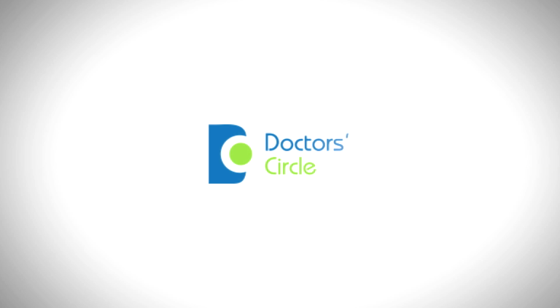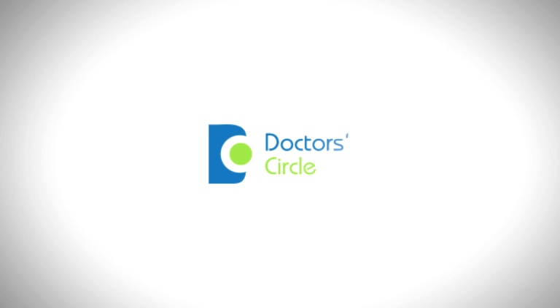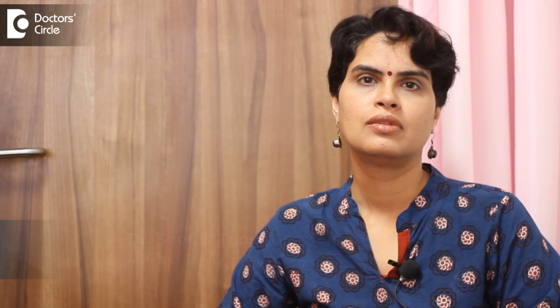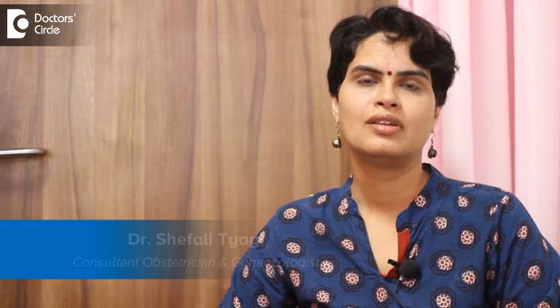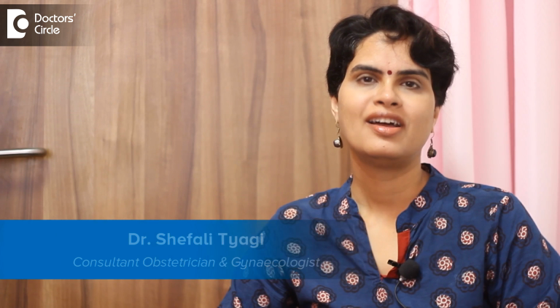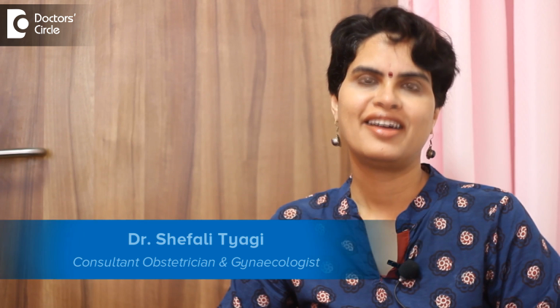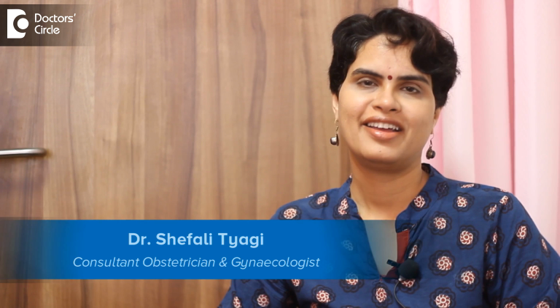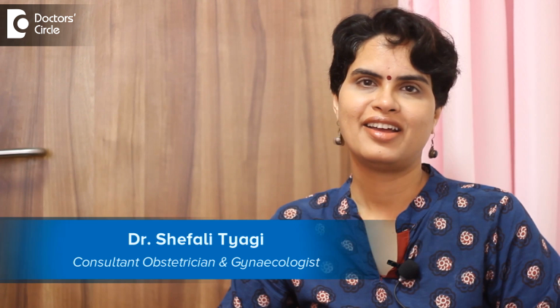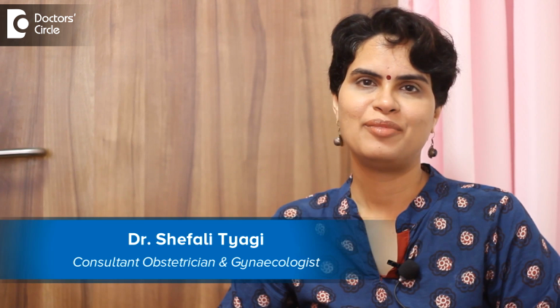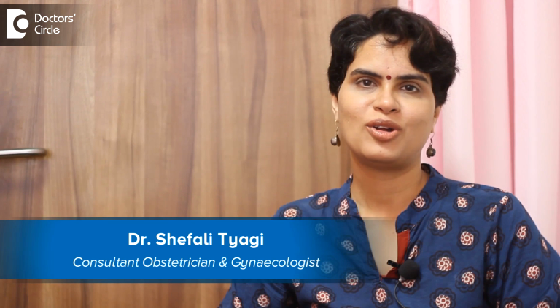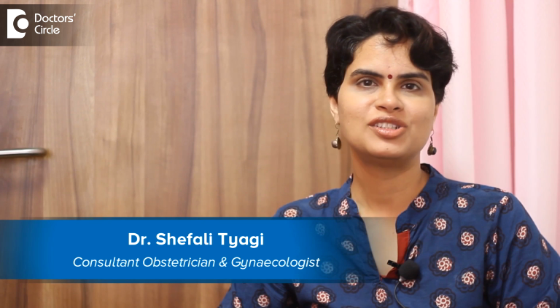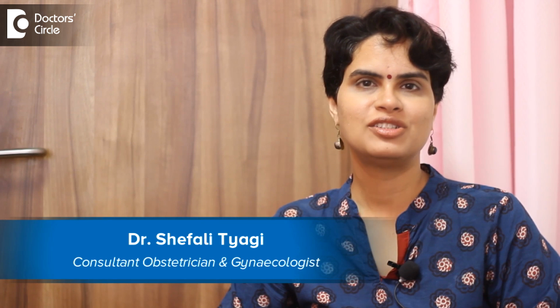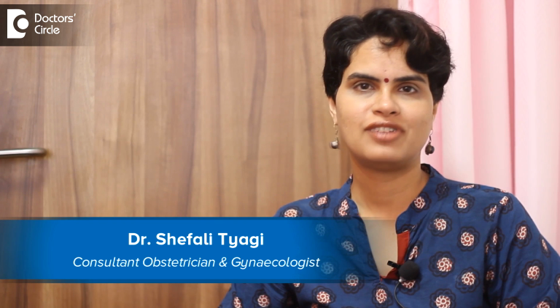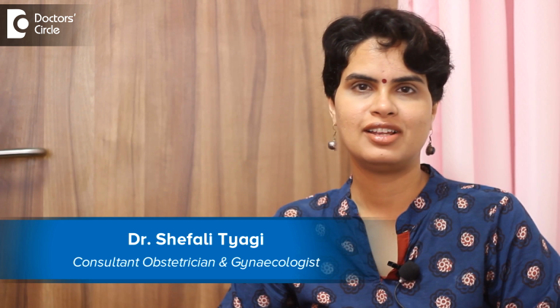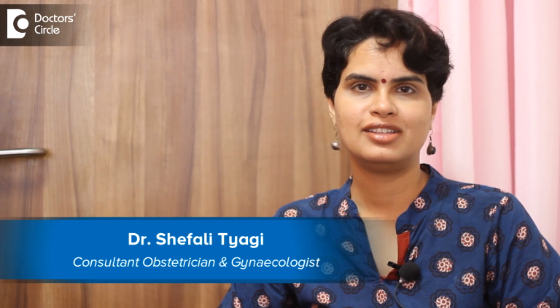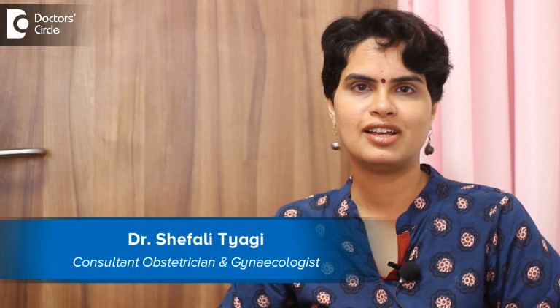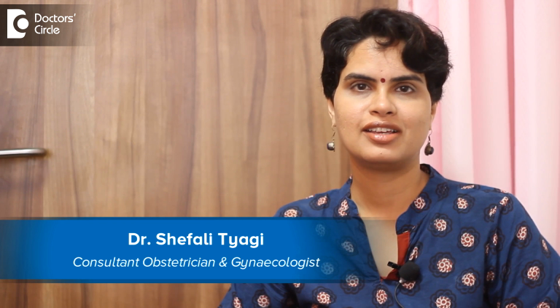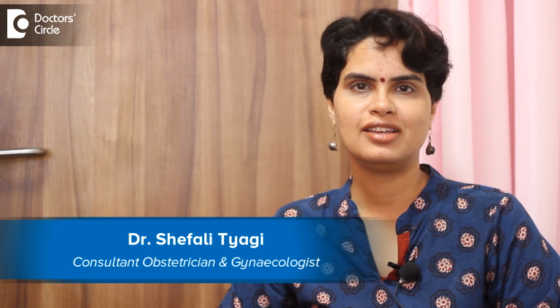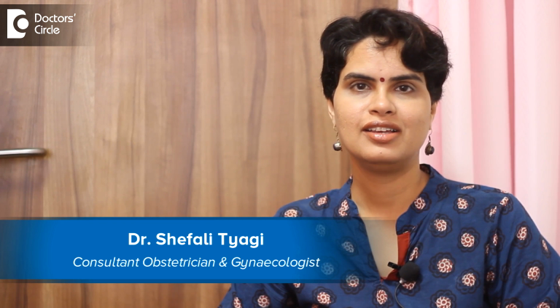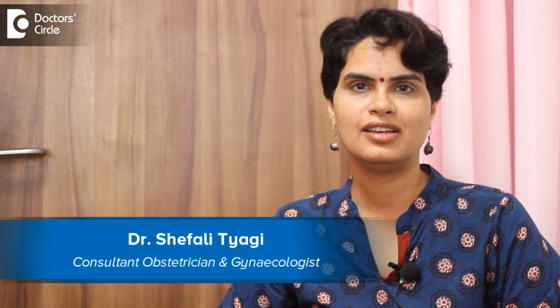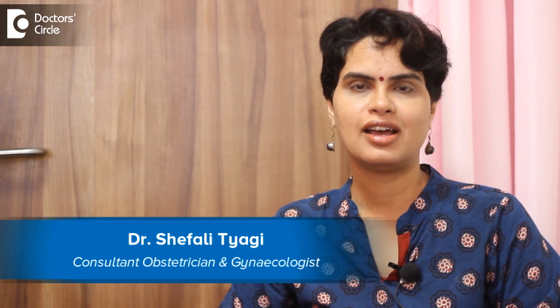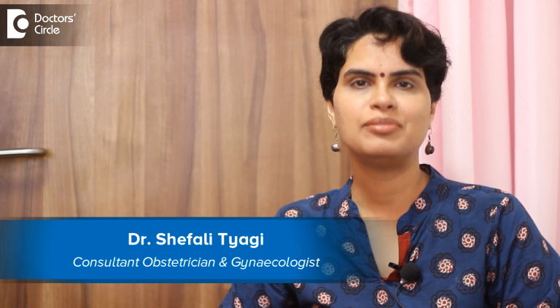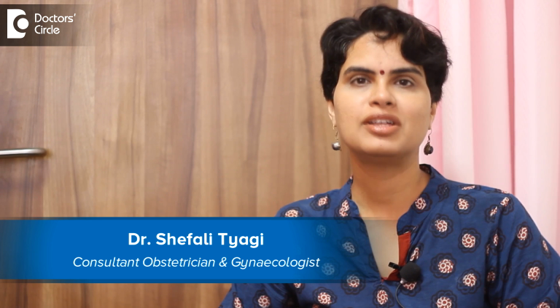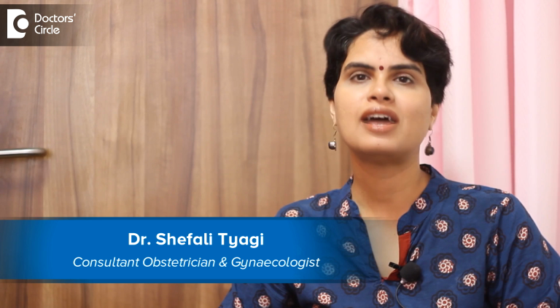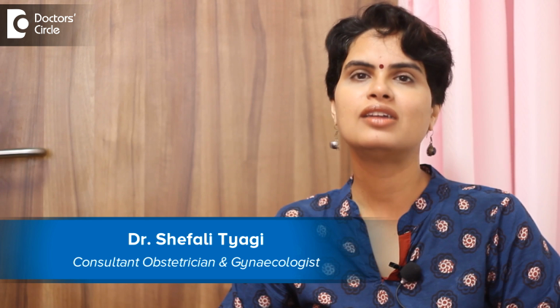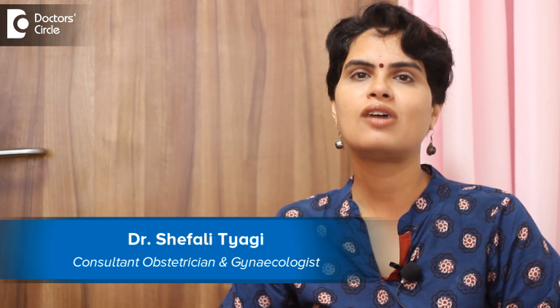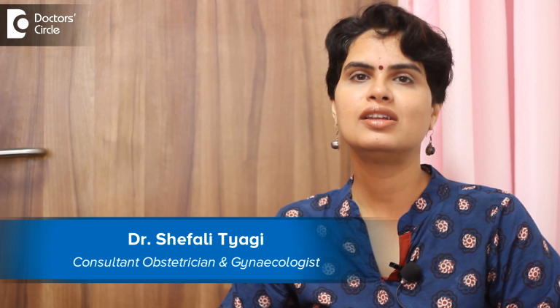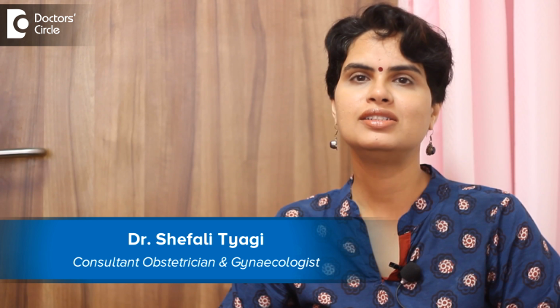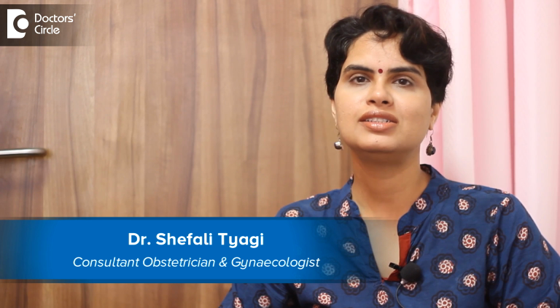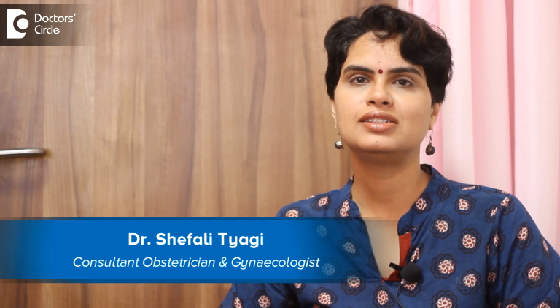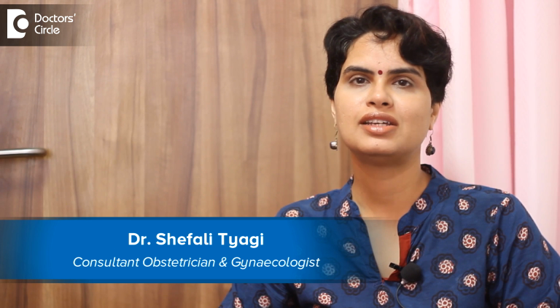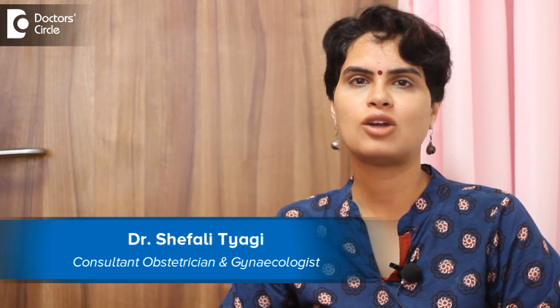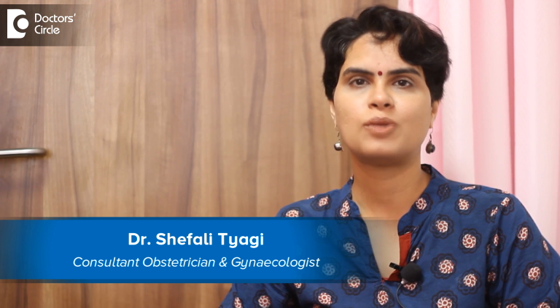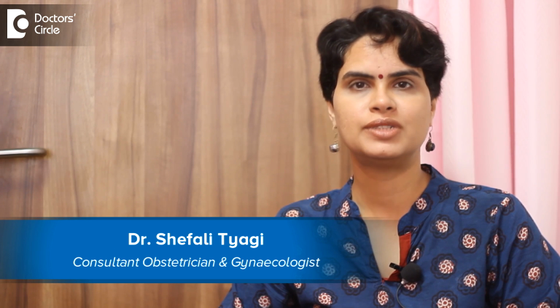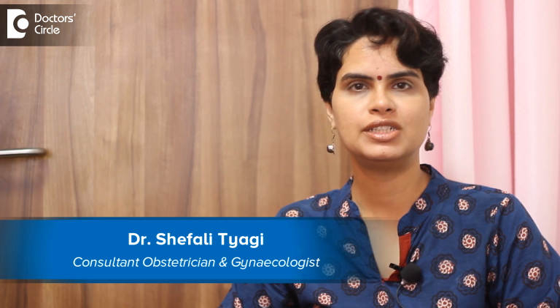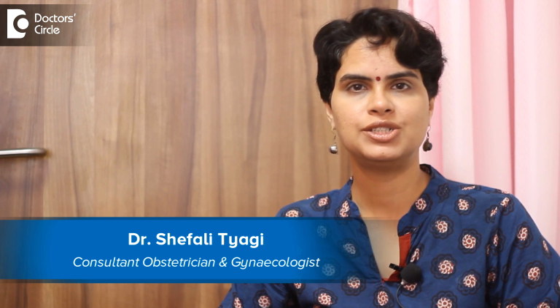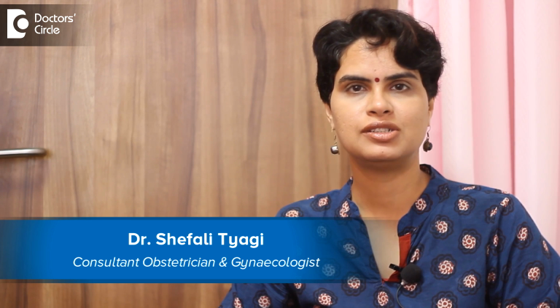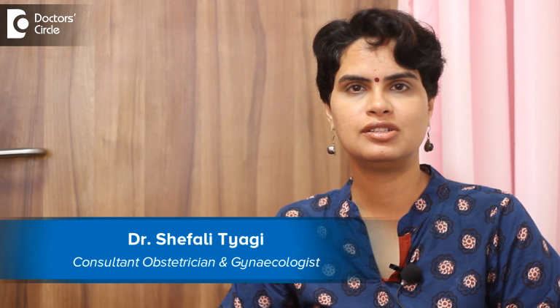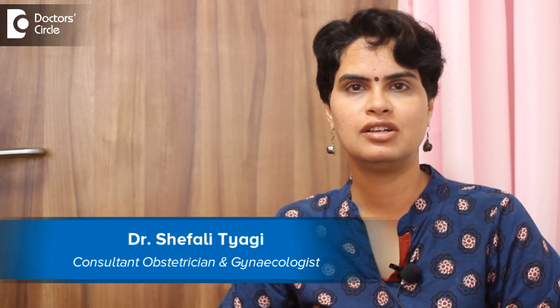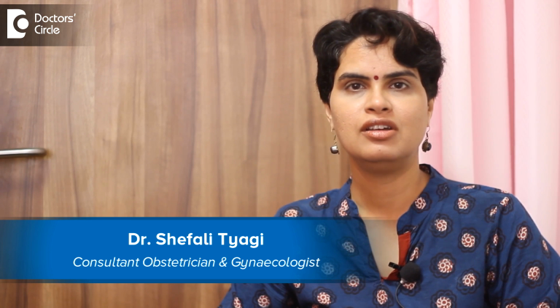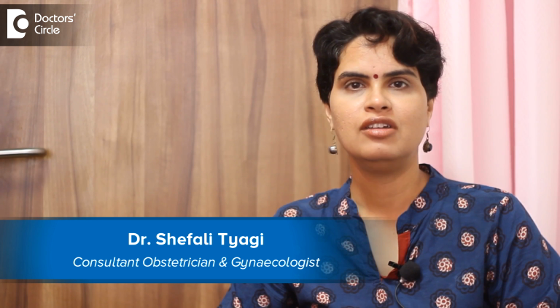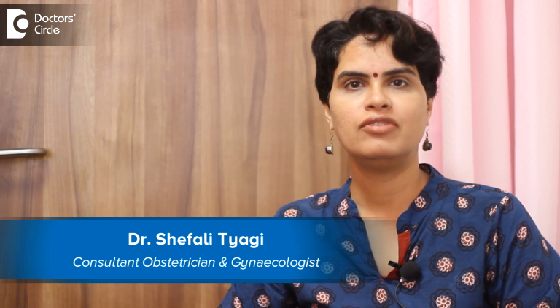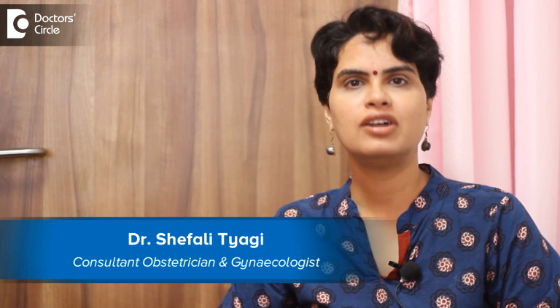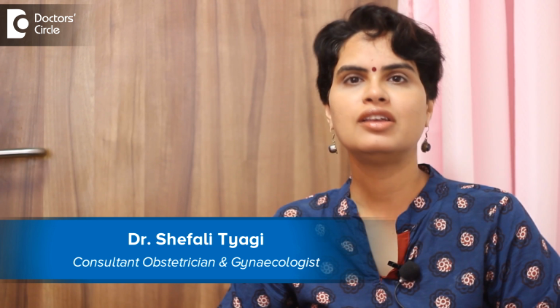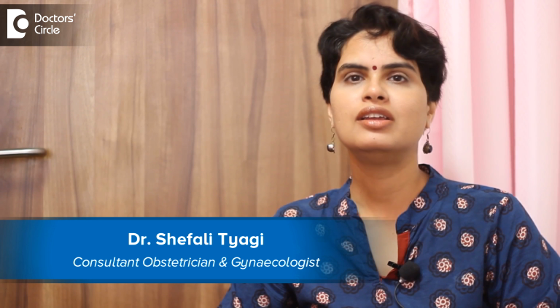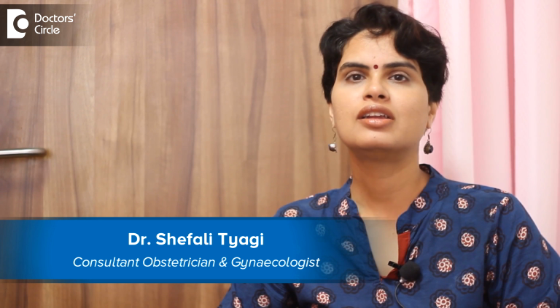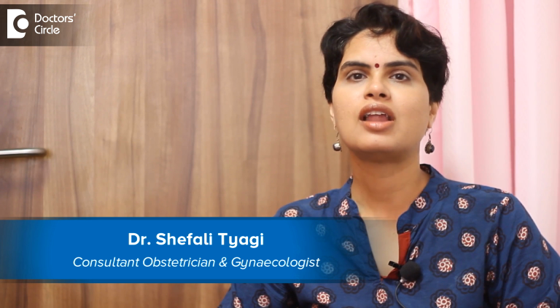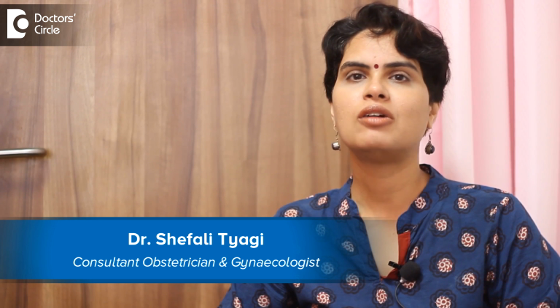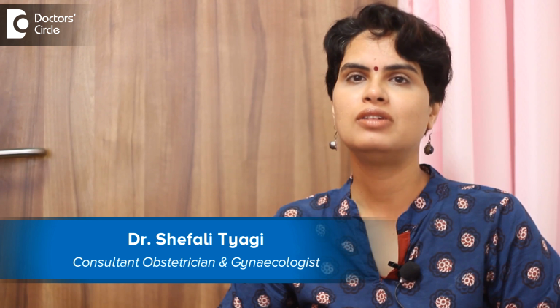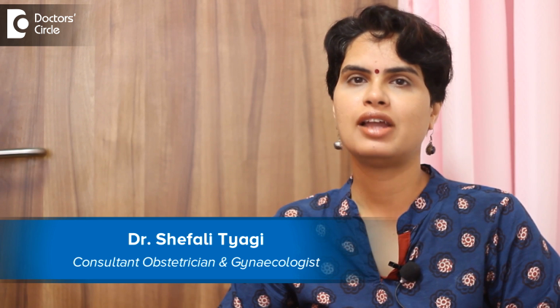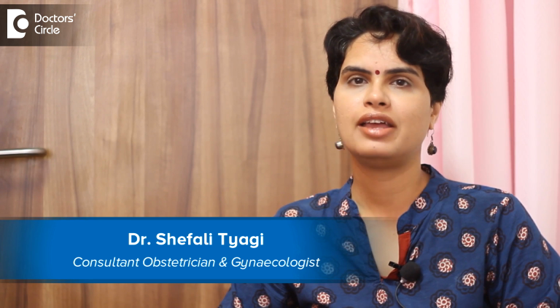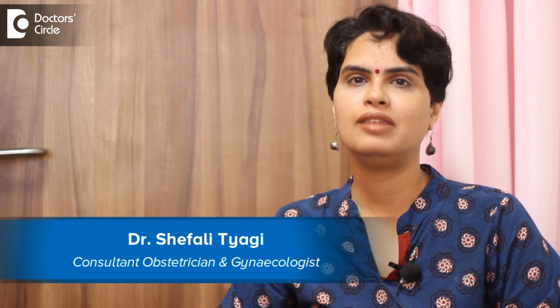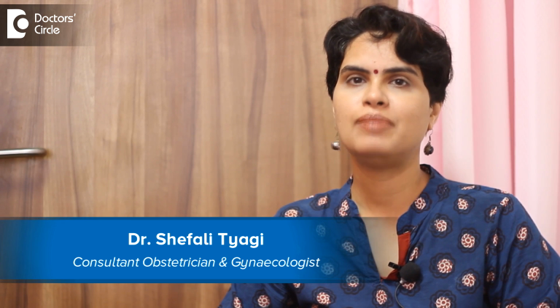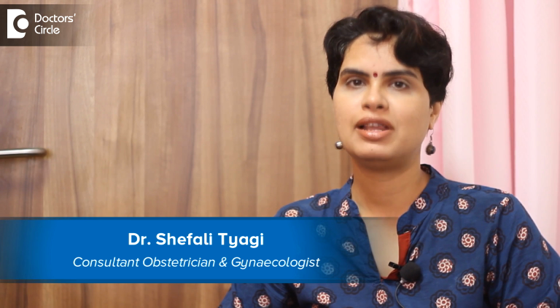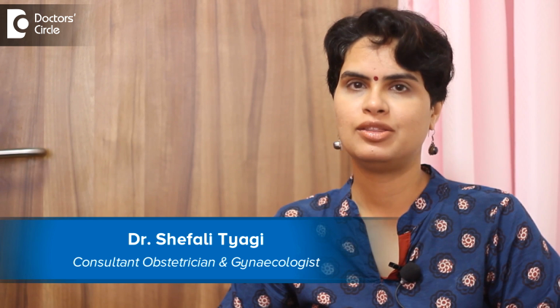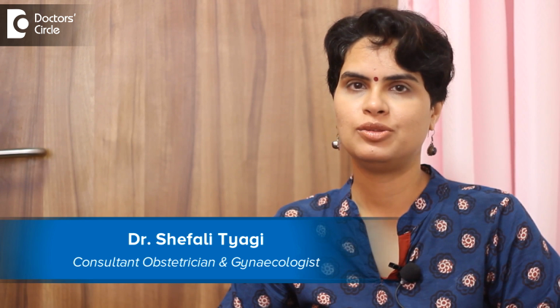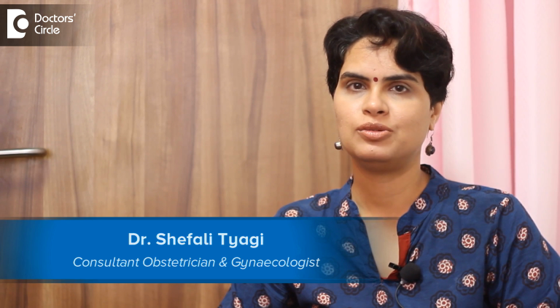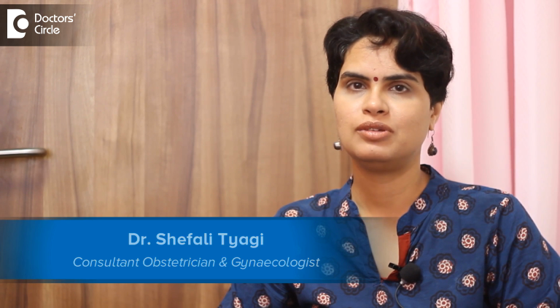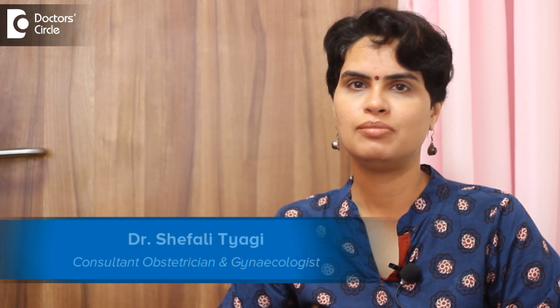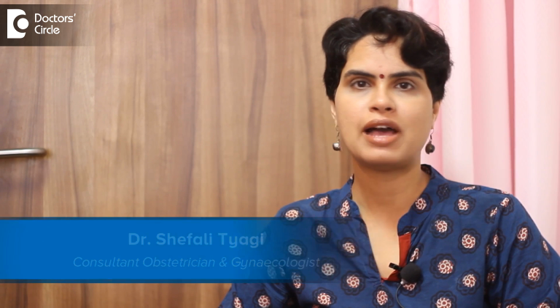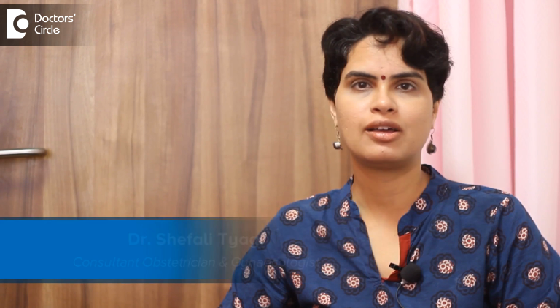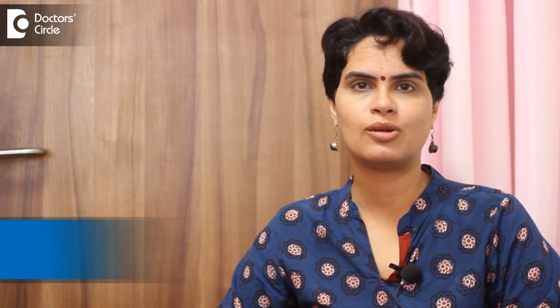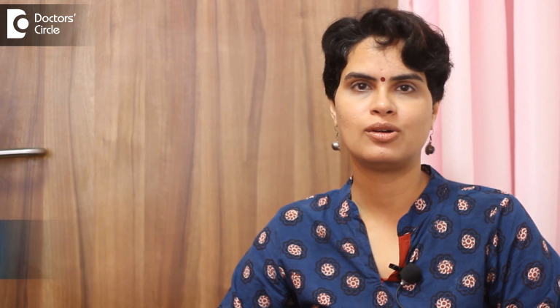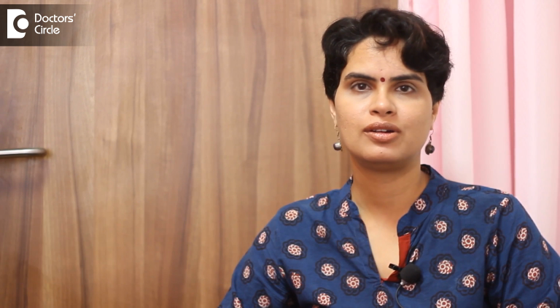Hi, I'm Dr. Shifar Lityagi. I'm the gynecologist and obstetrician working in Cloud 9, Belandoor, Bangalore.